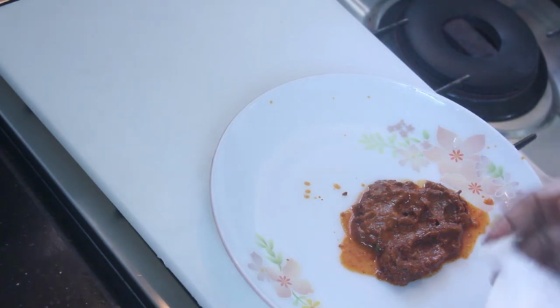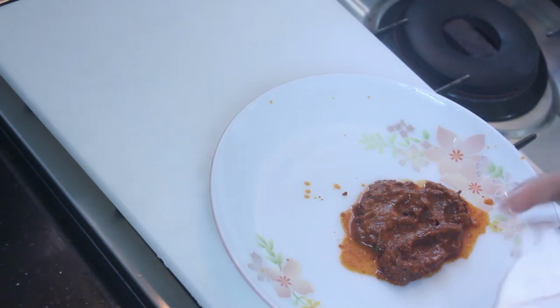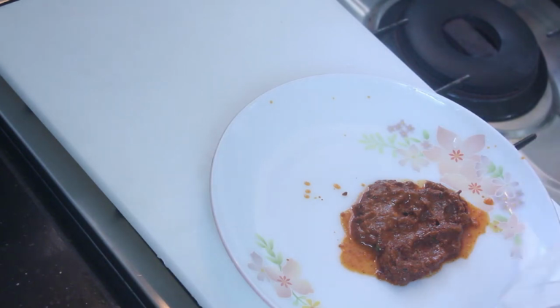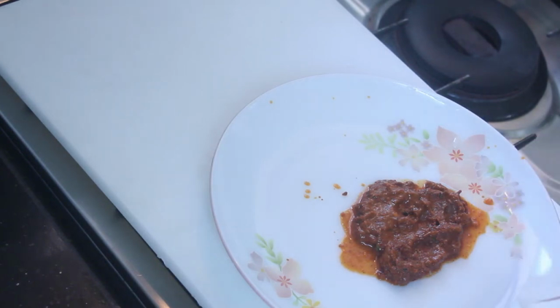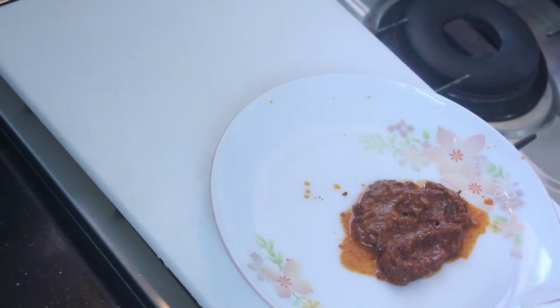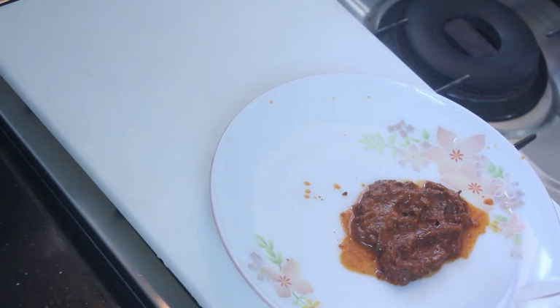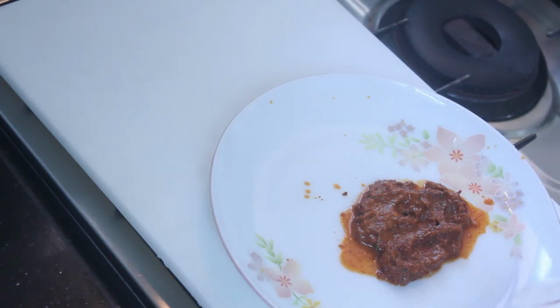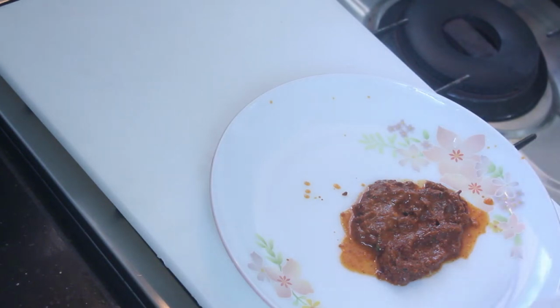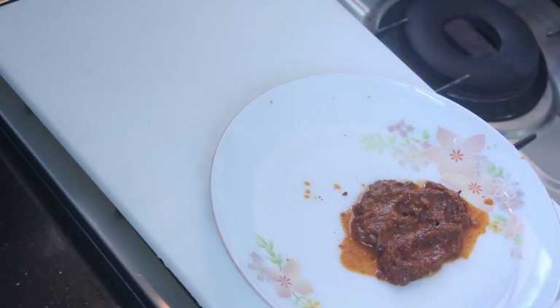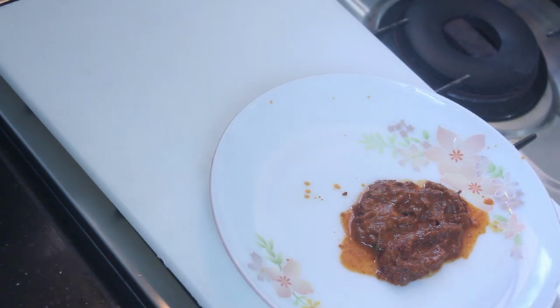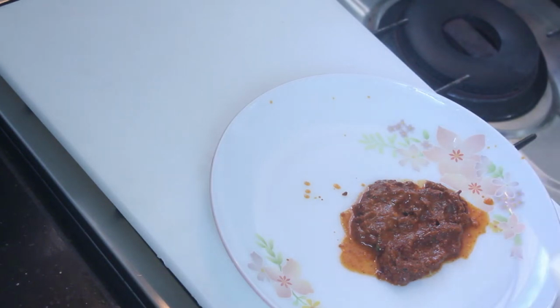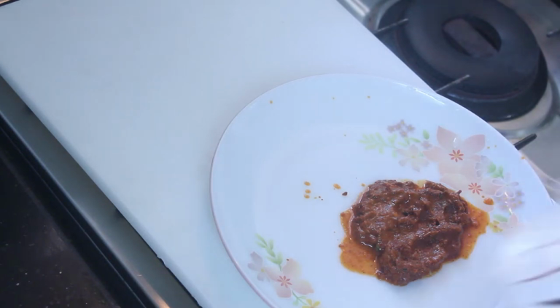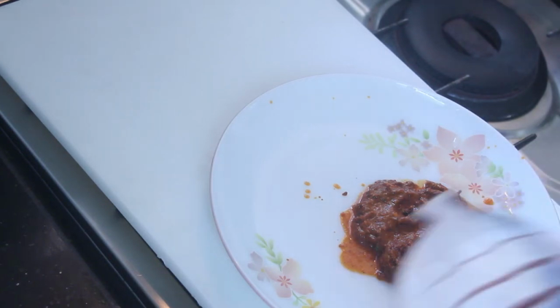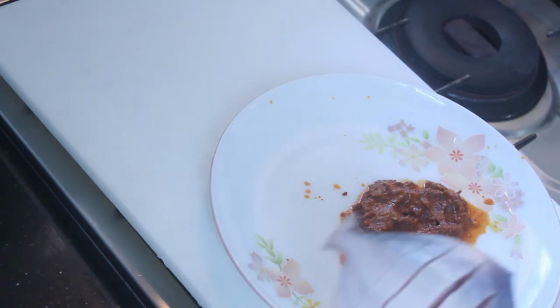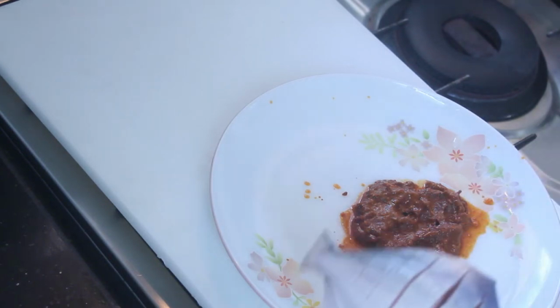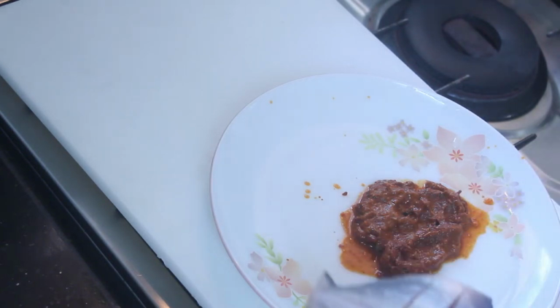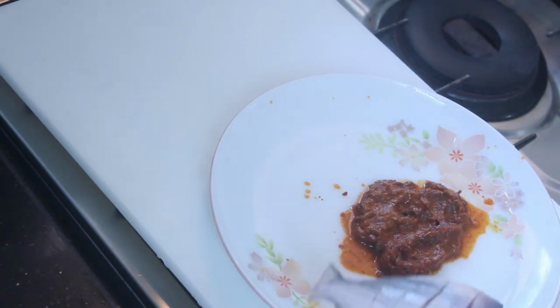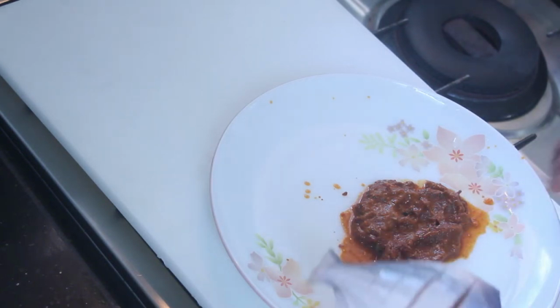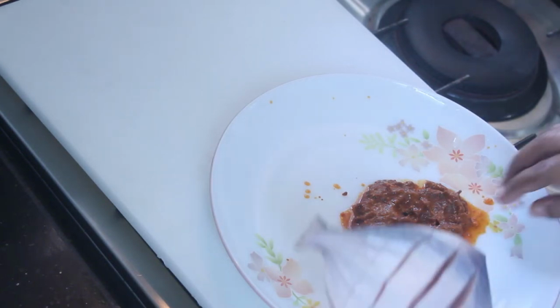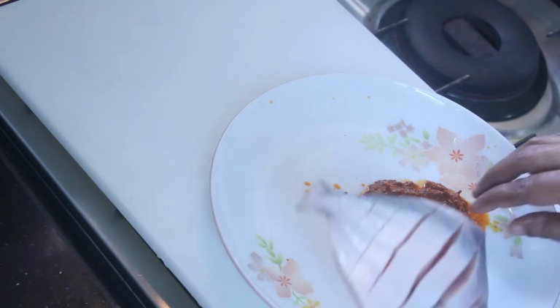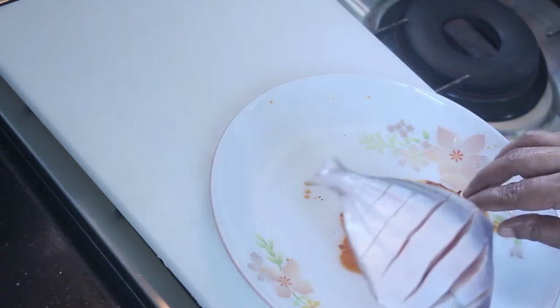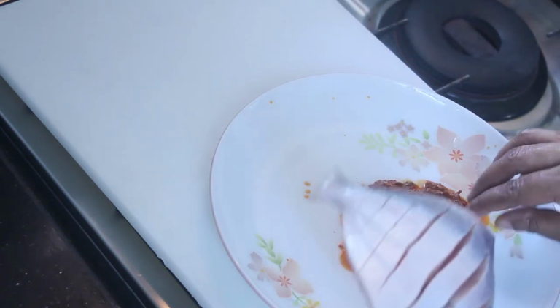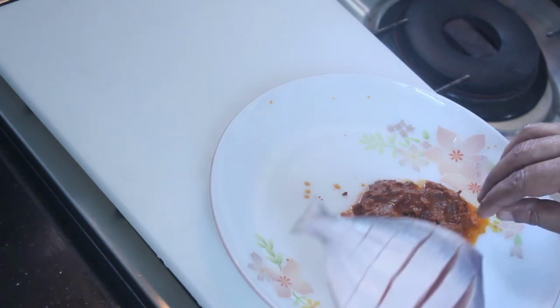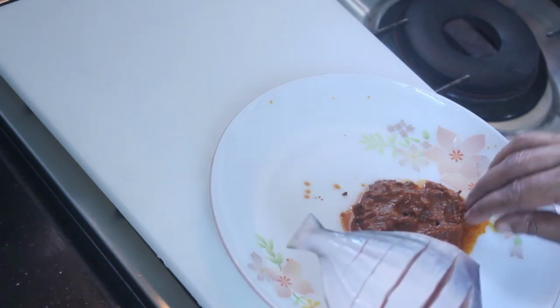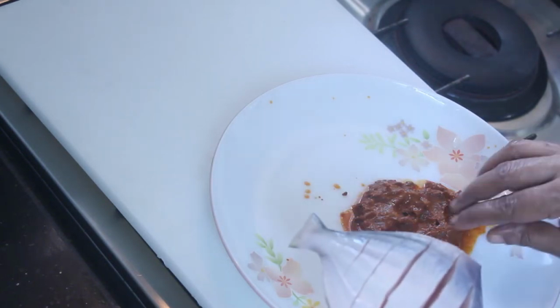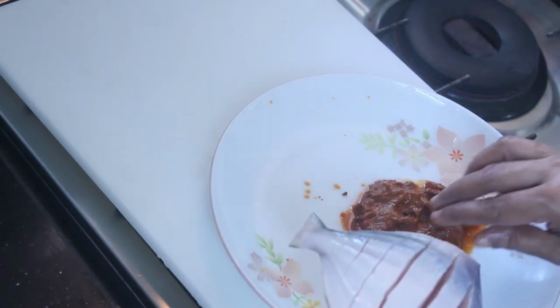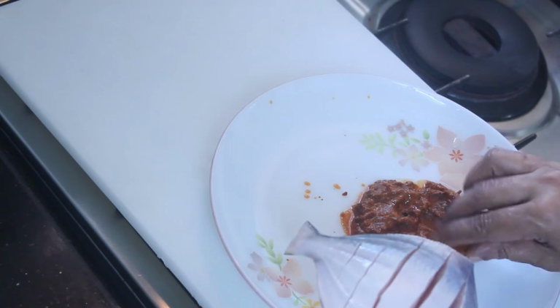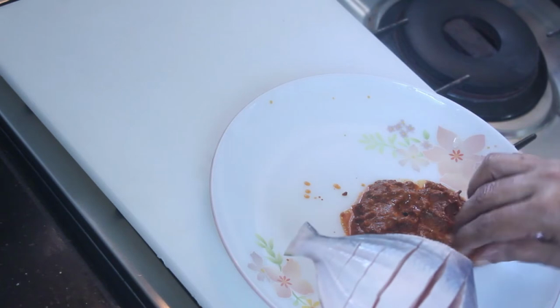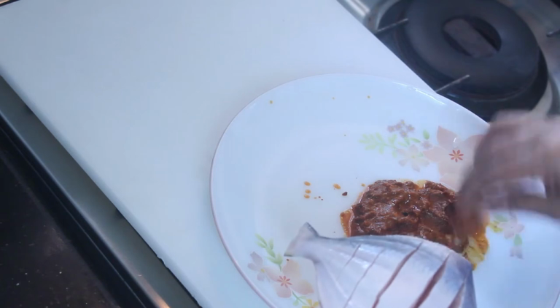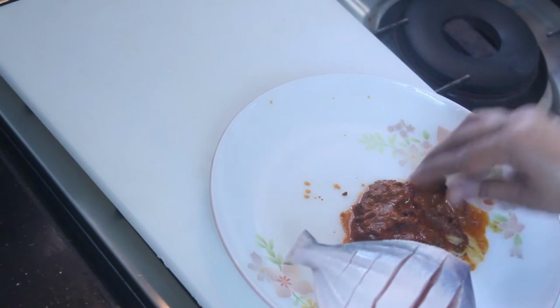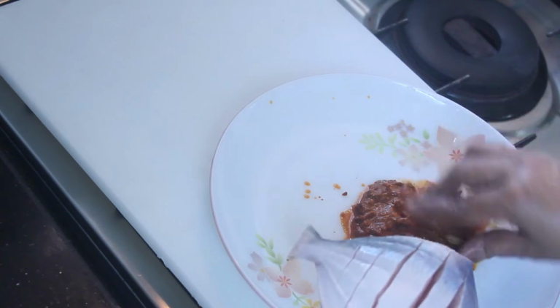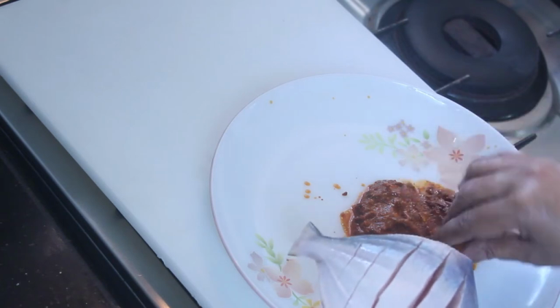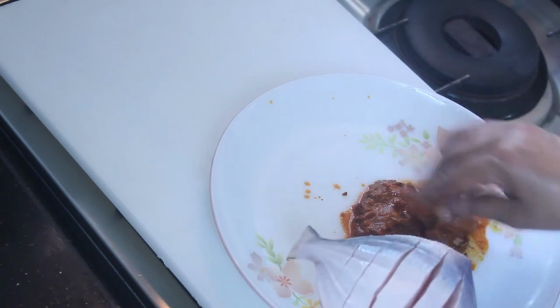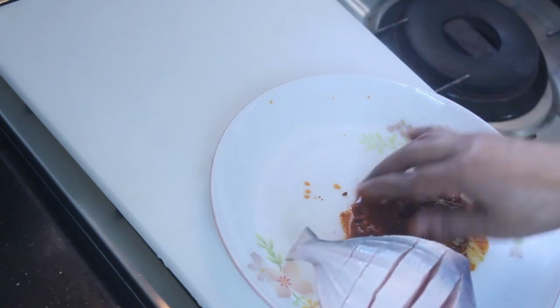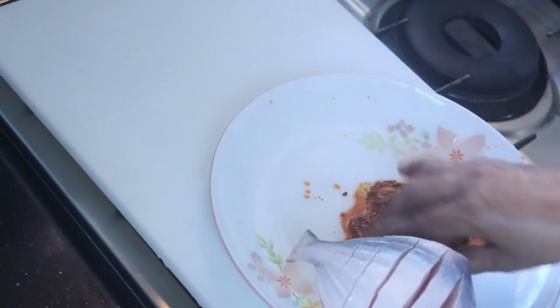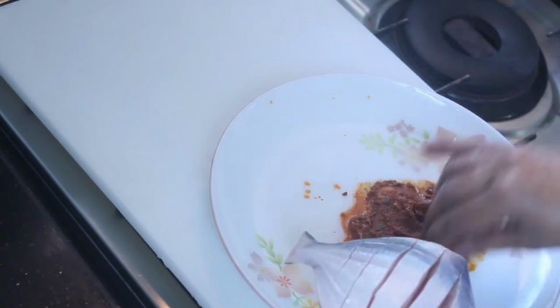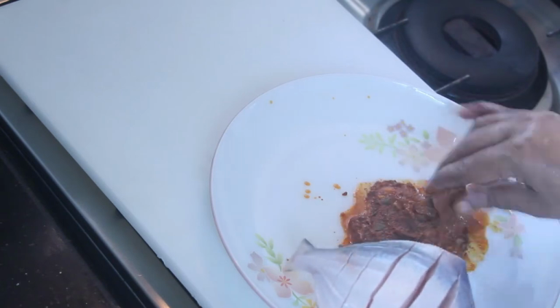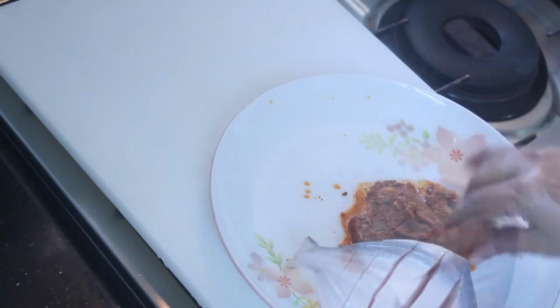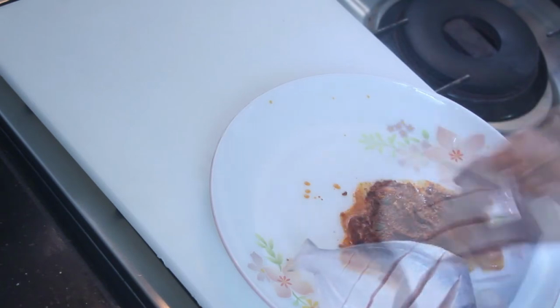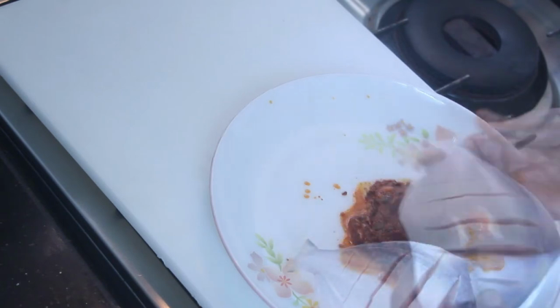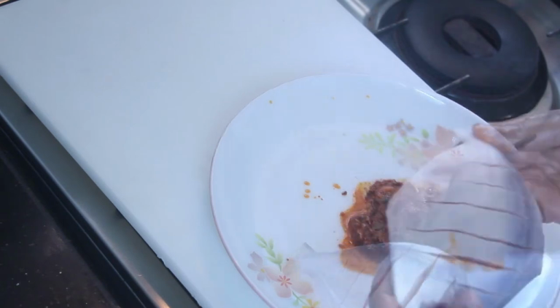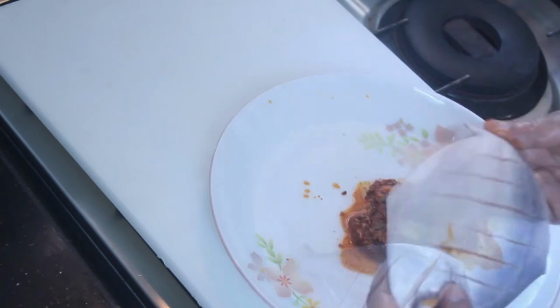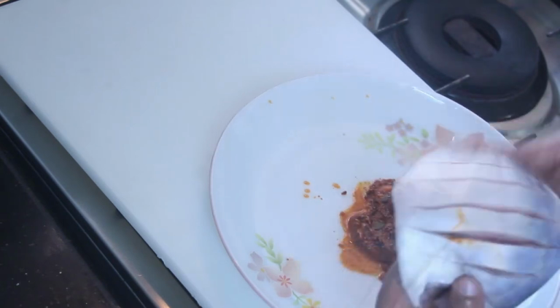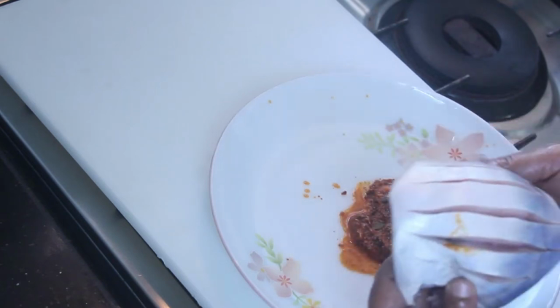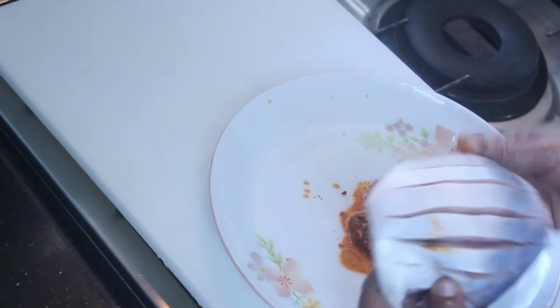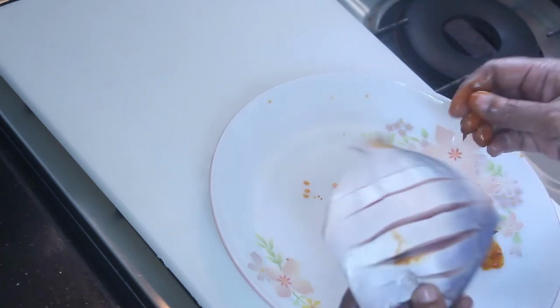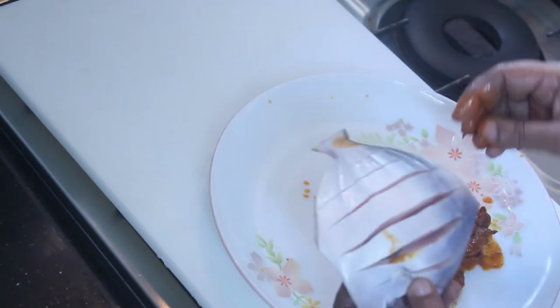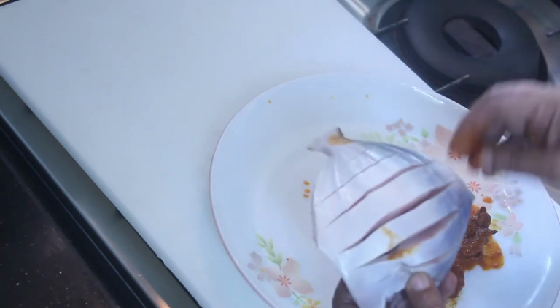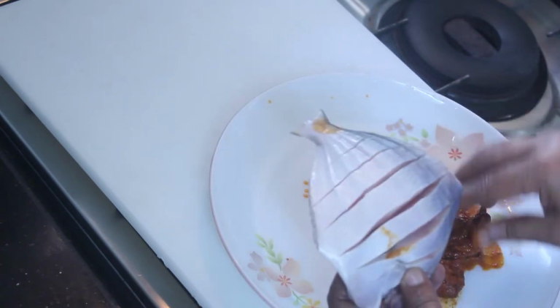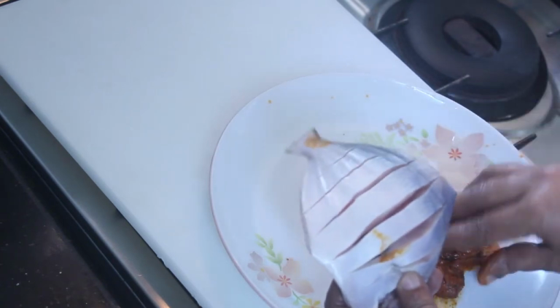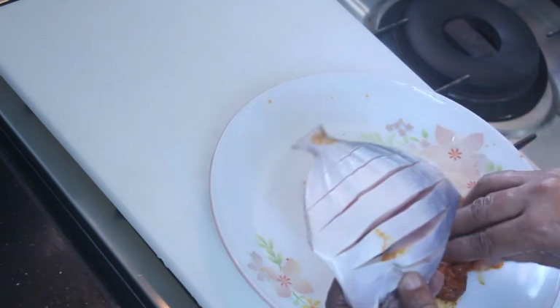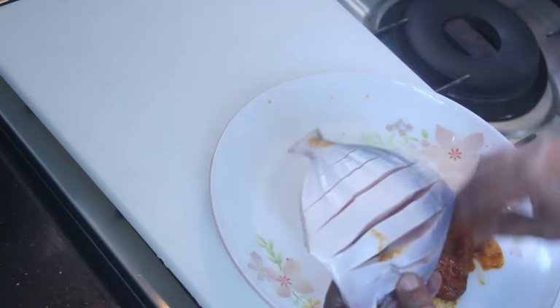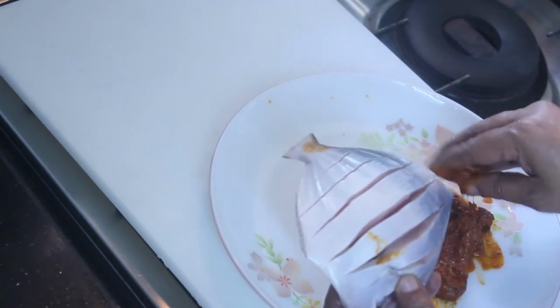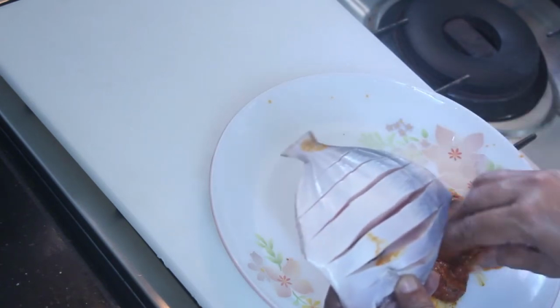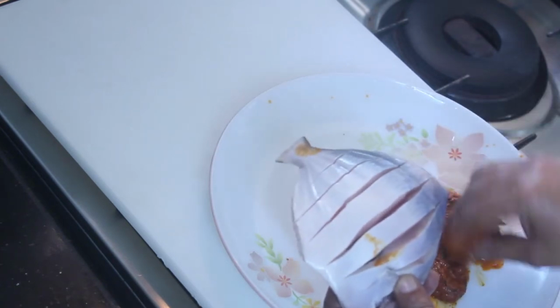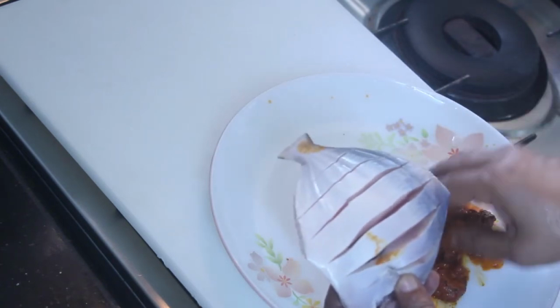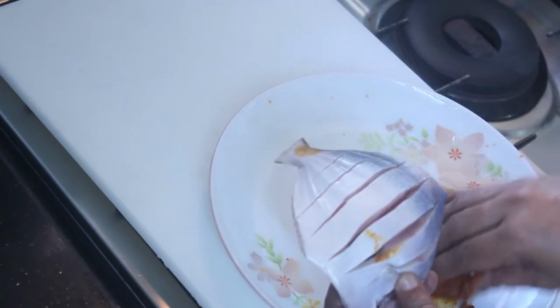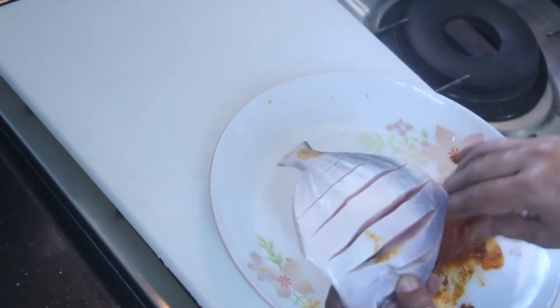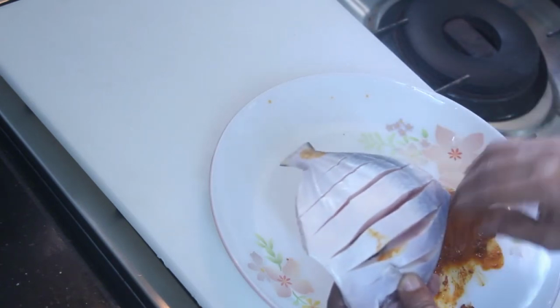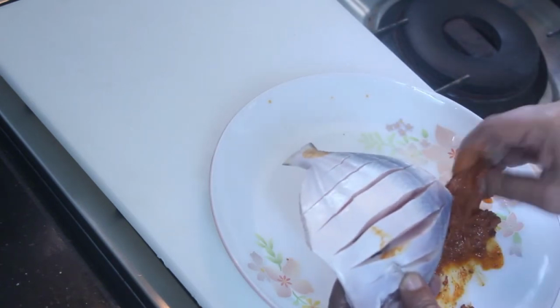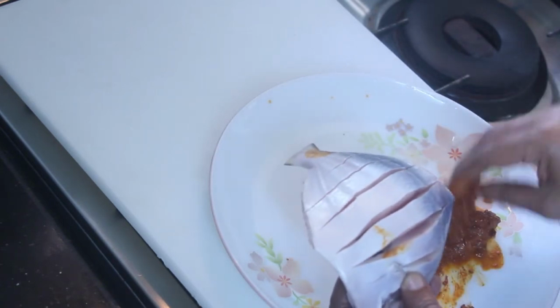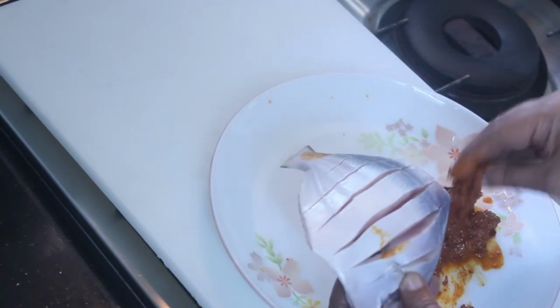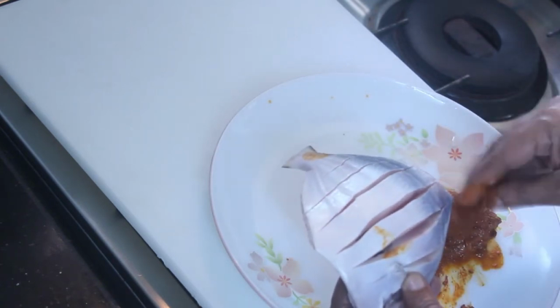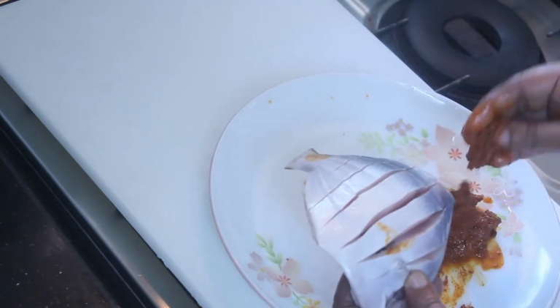I will try to cook the garlic with the sauce and have it on top.